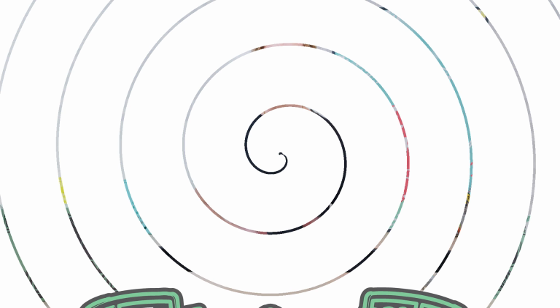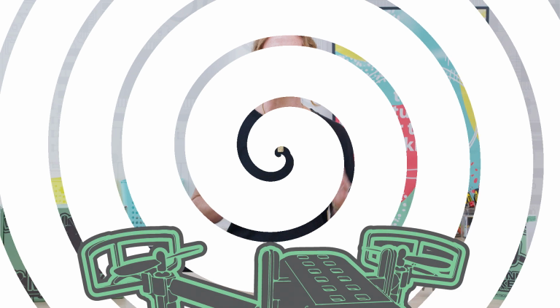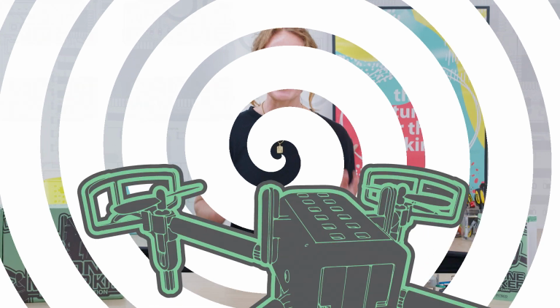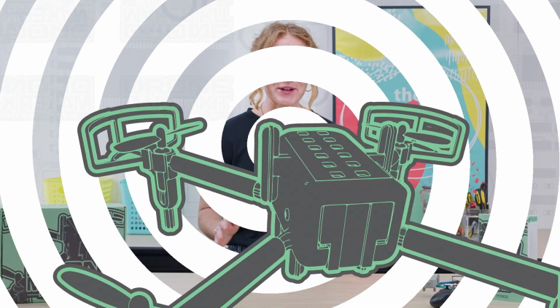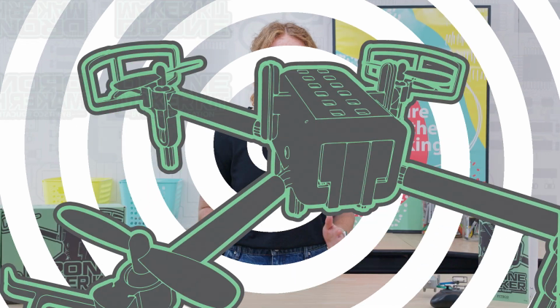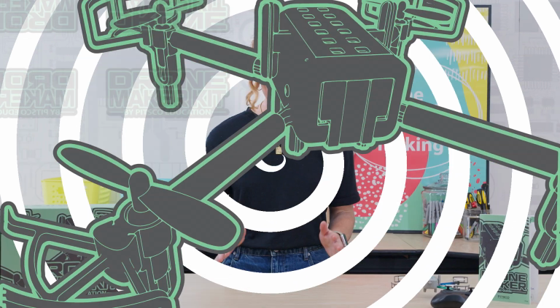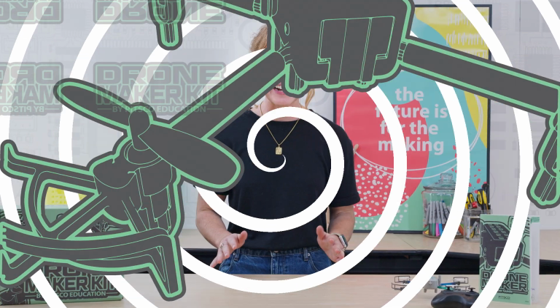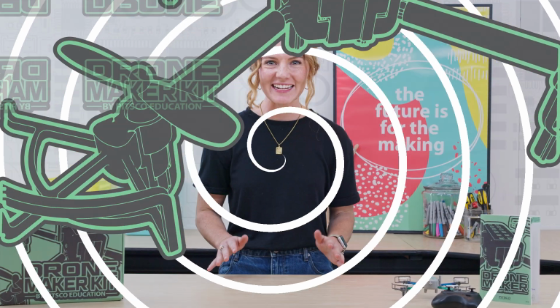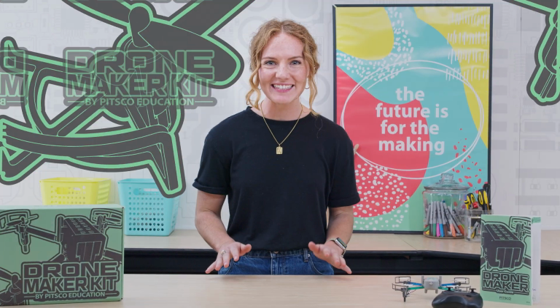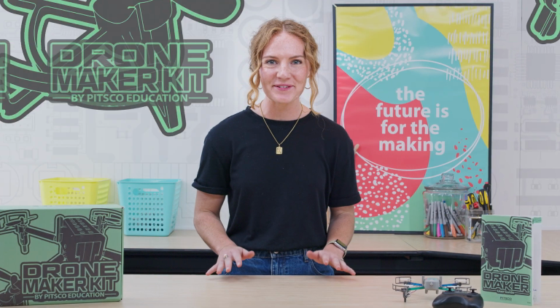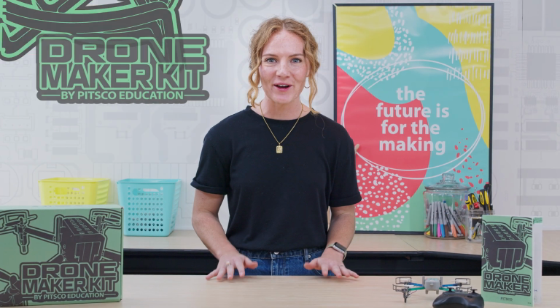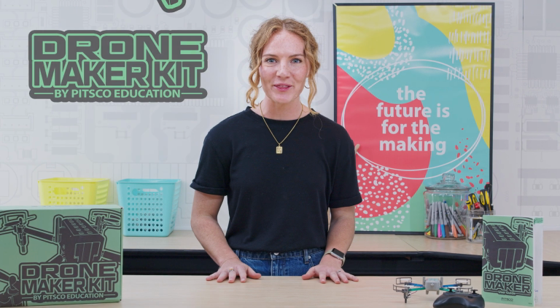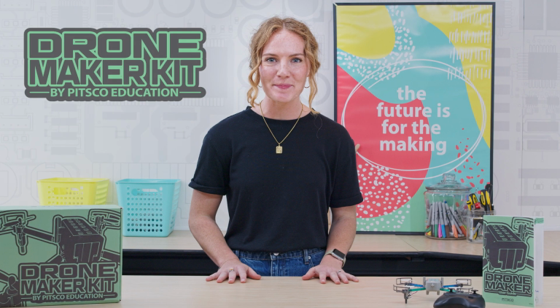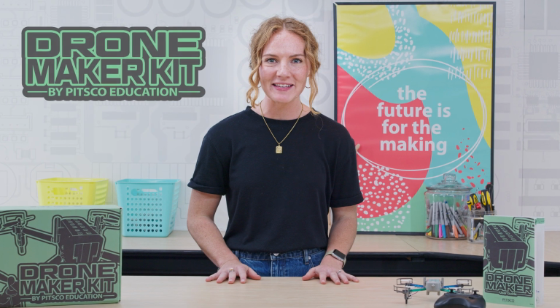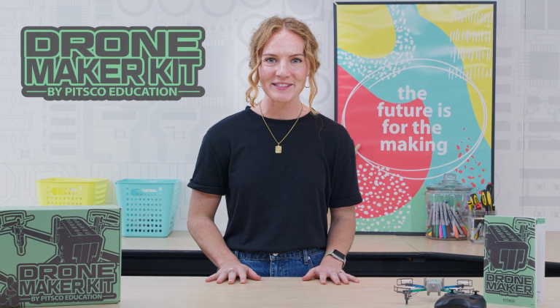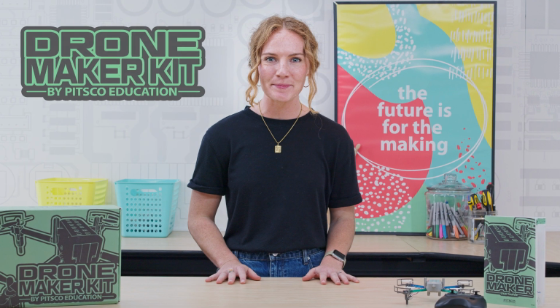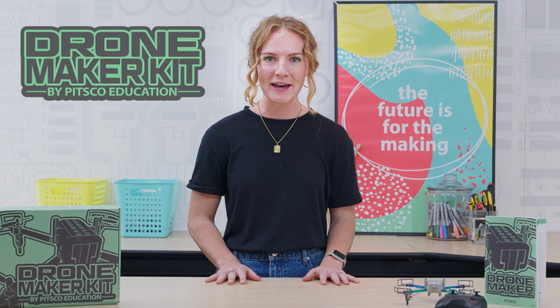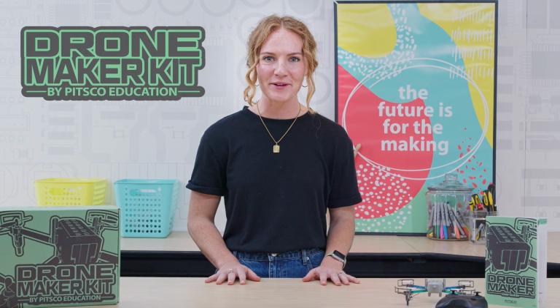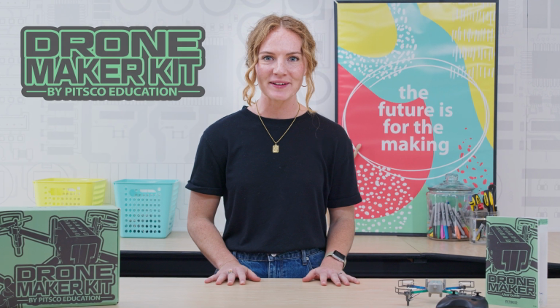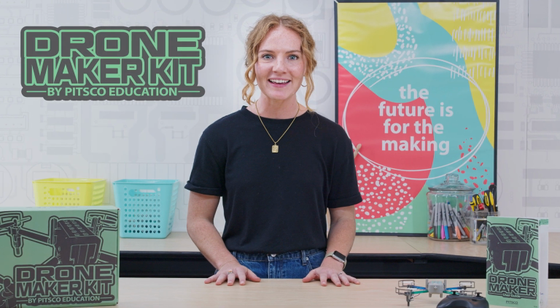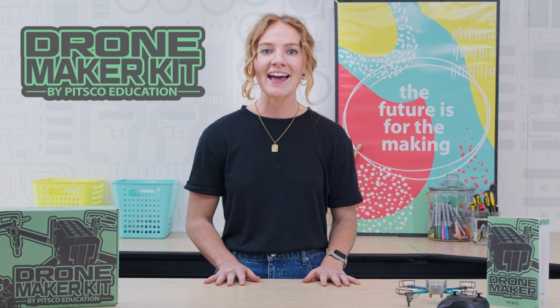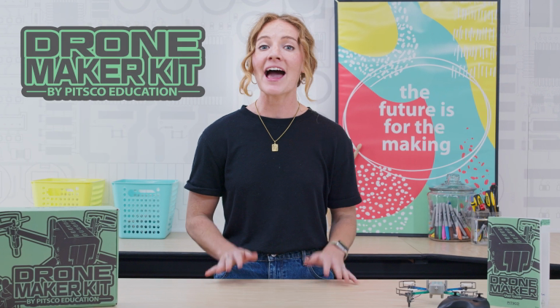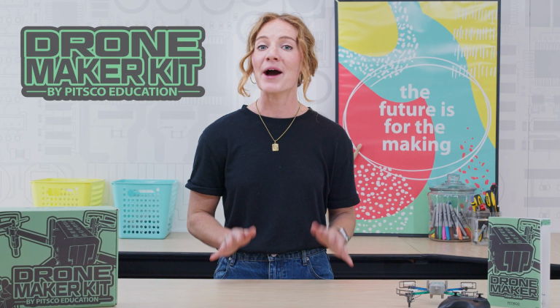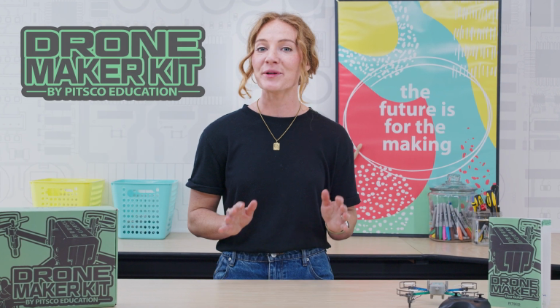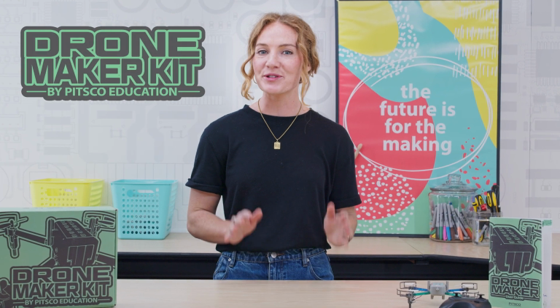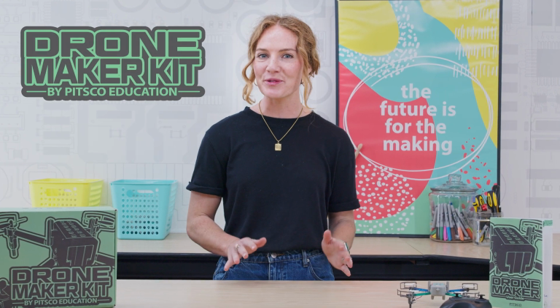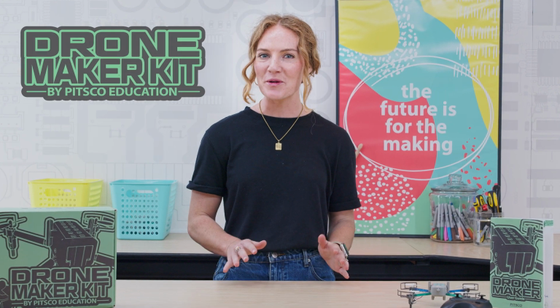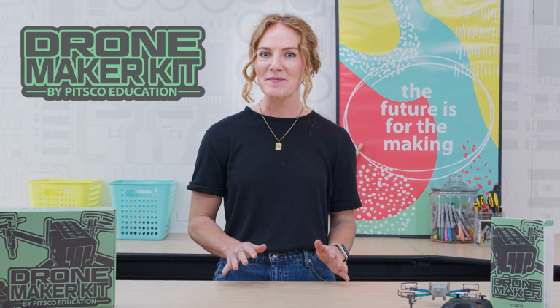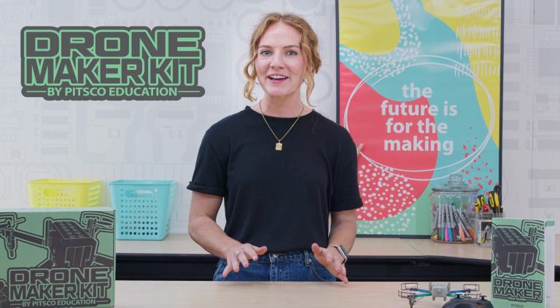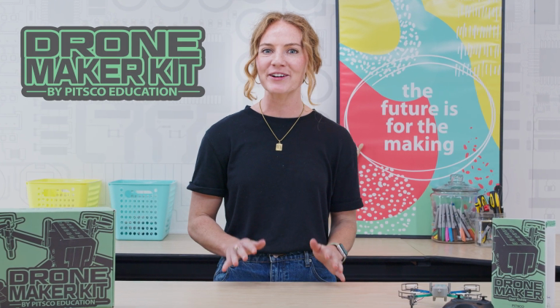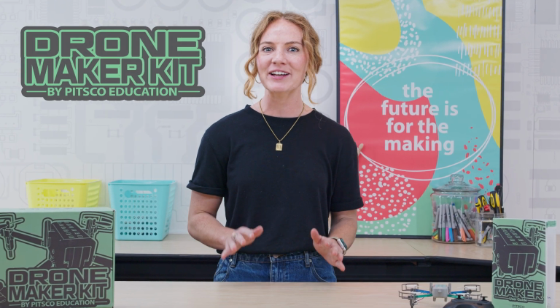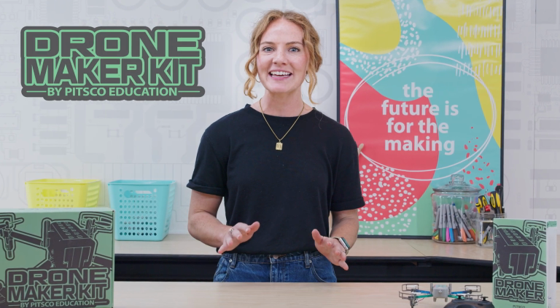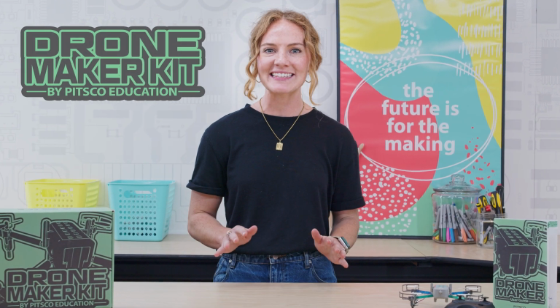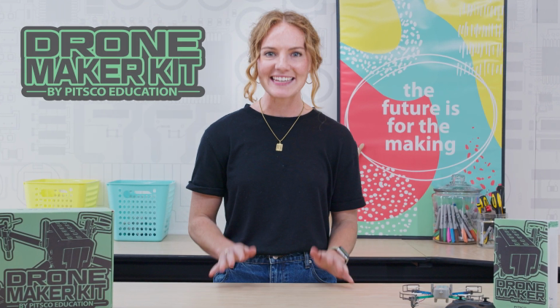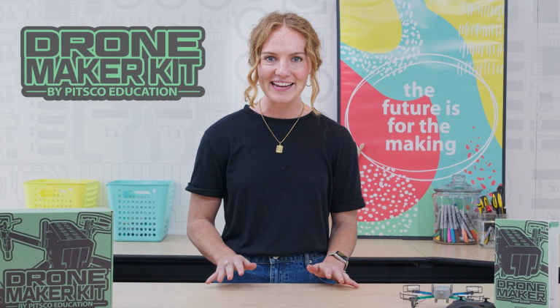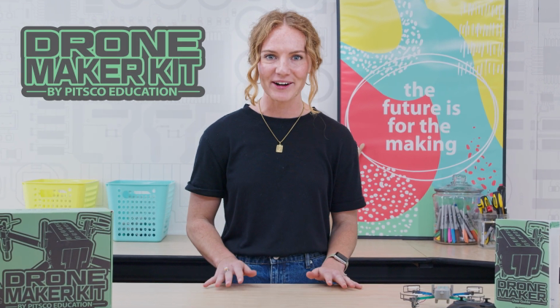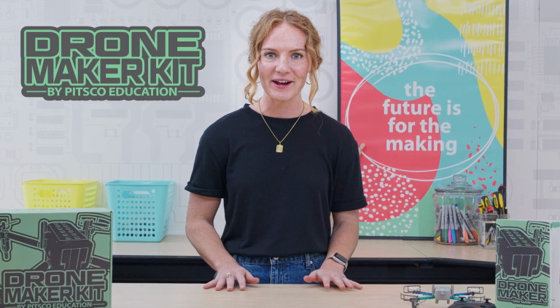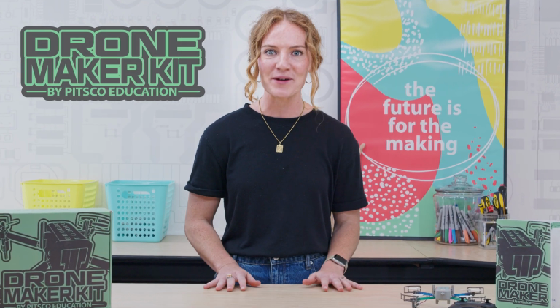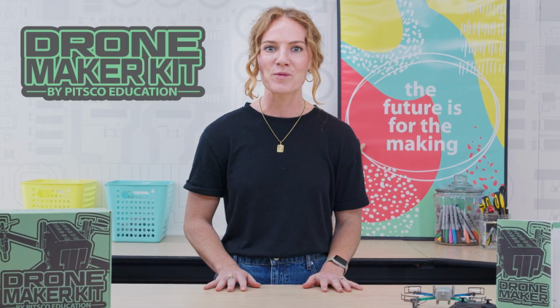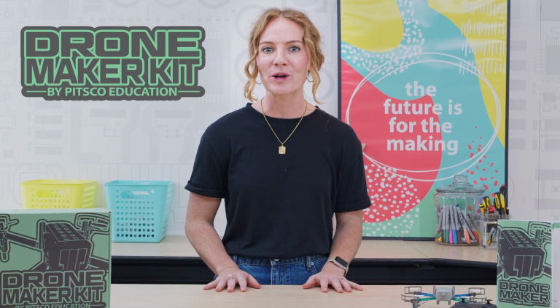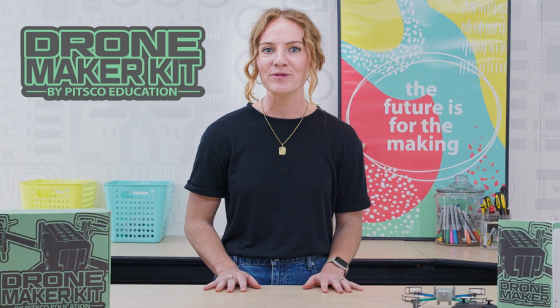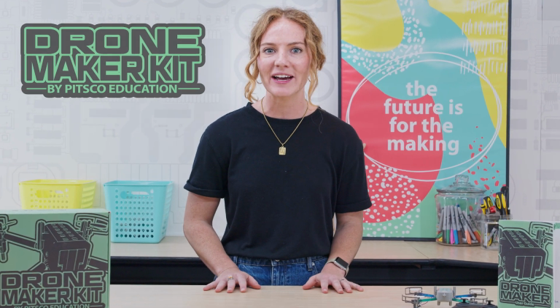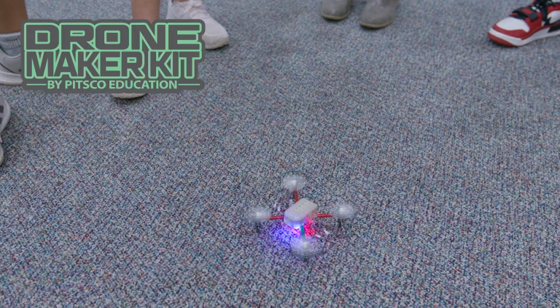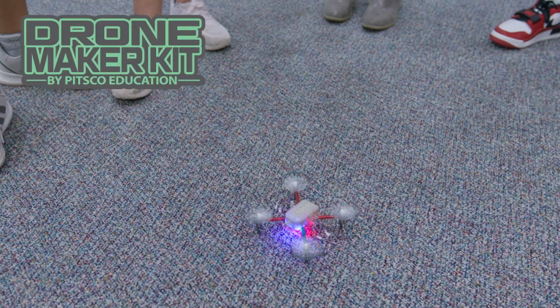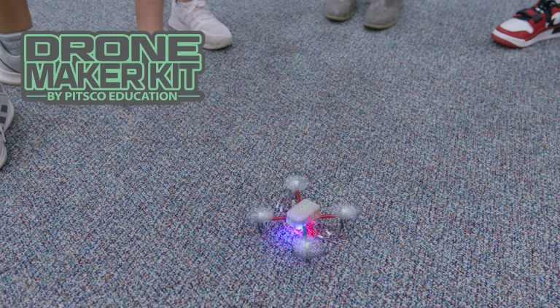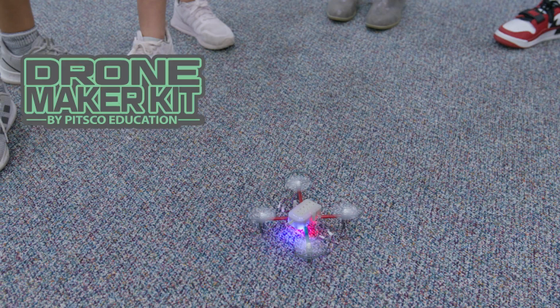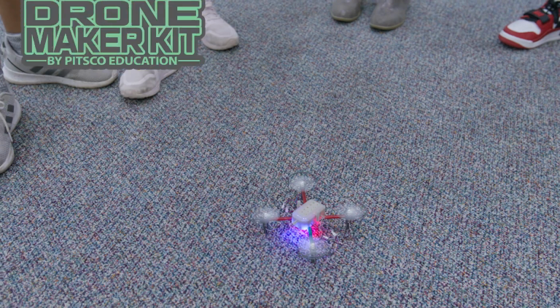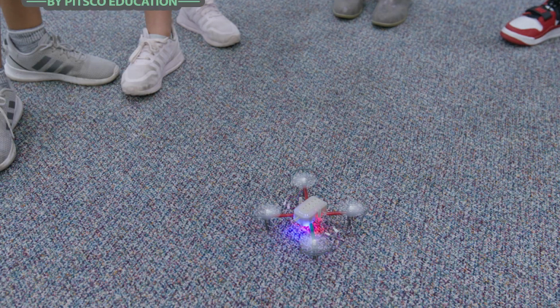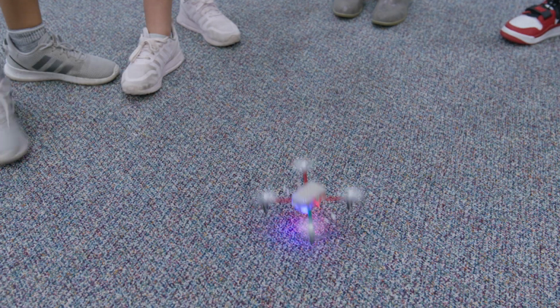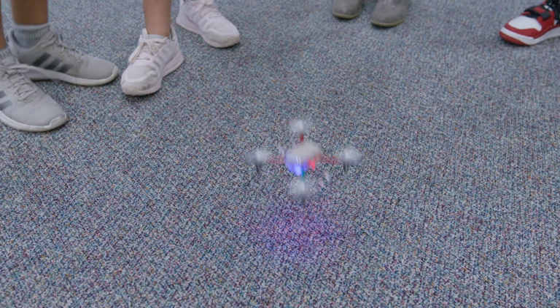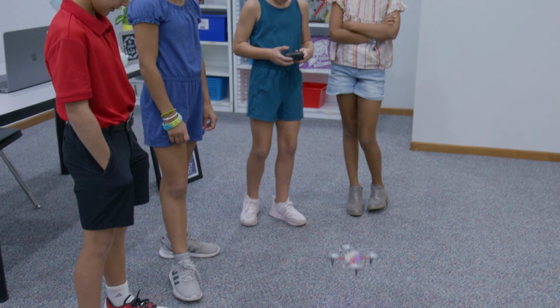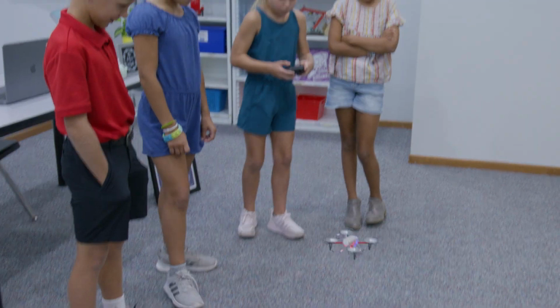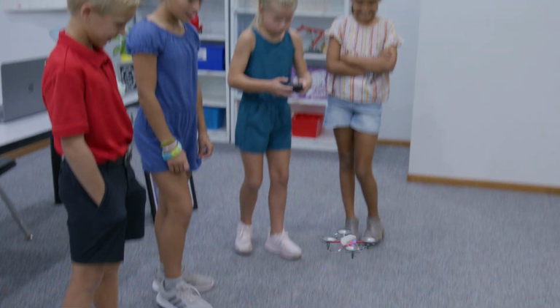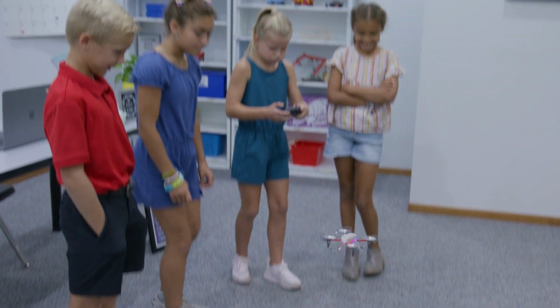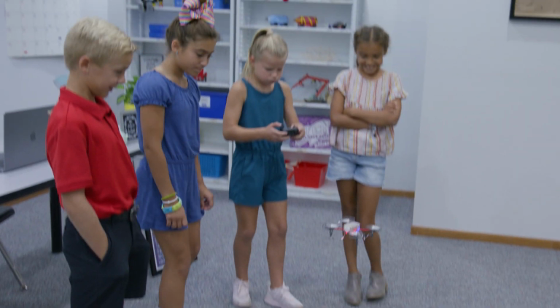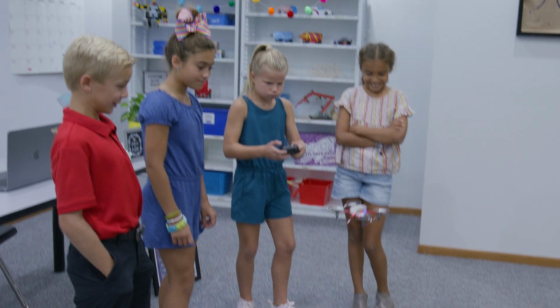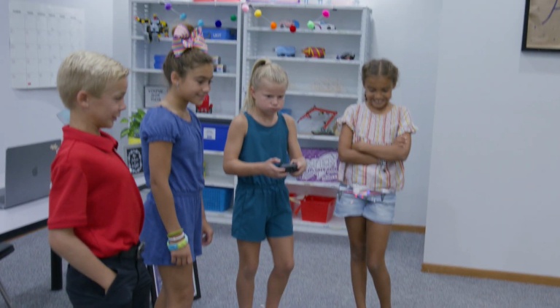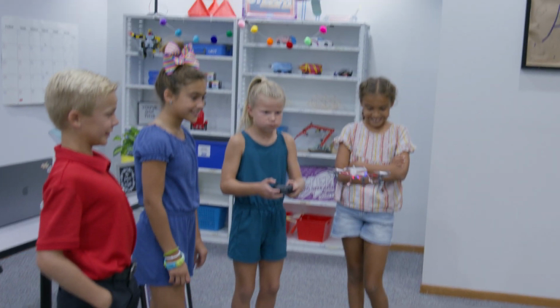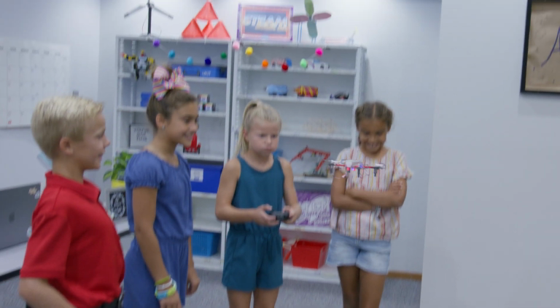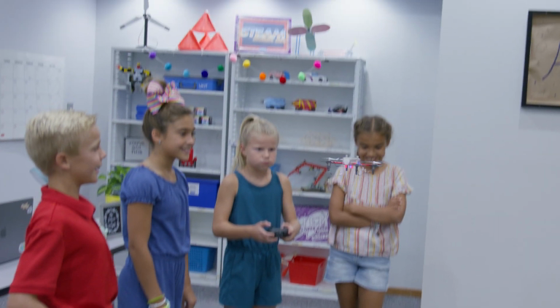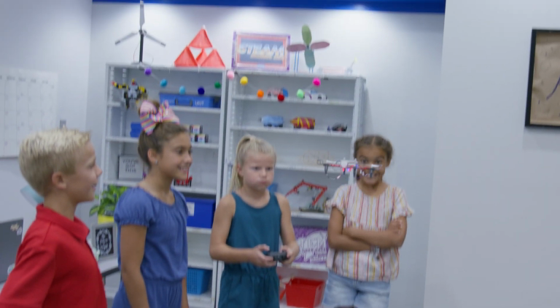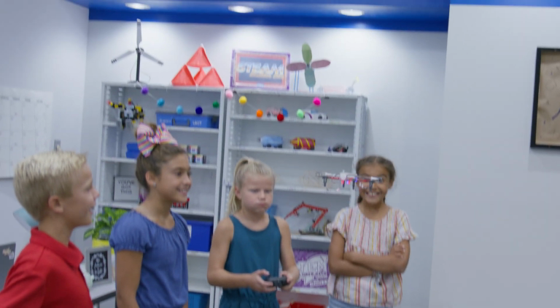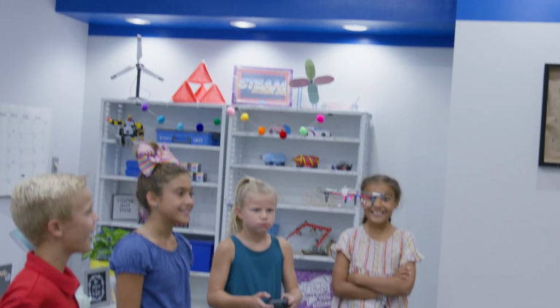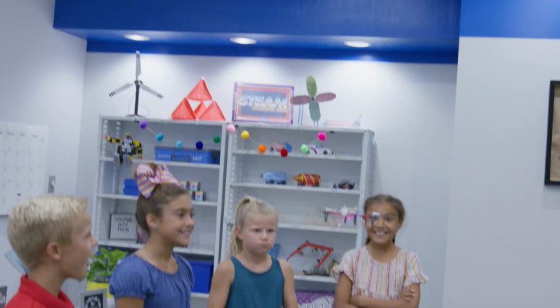Are you ready to see what all the buzz is about? Our Drone Maker Kit is here and we're ready to help students' skills and dreams take flight.